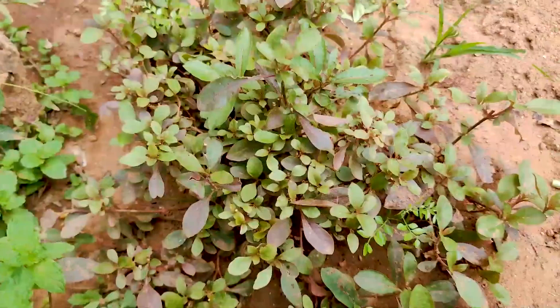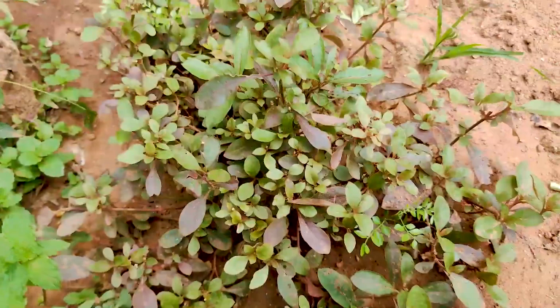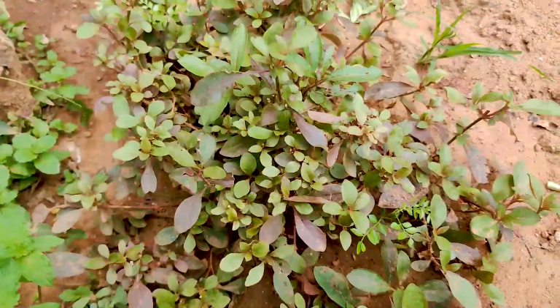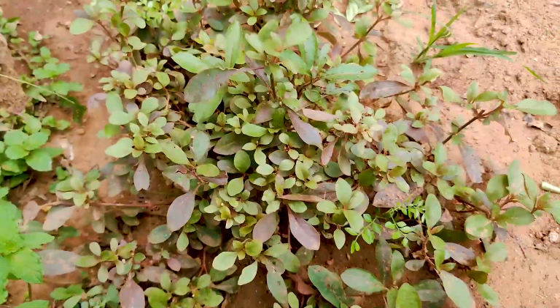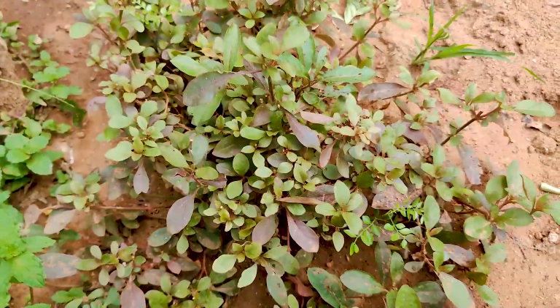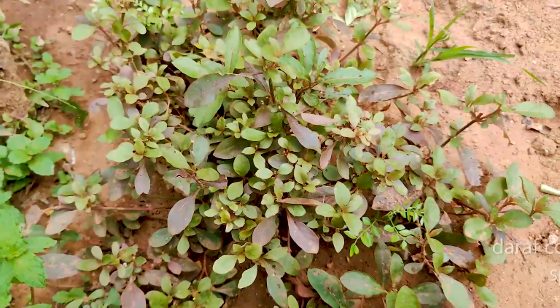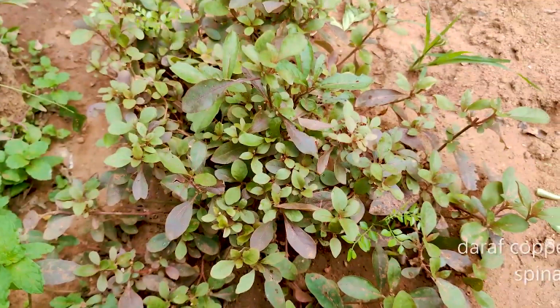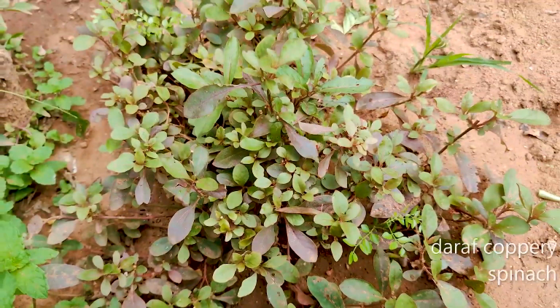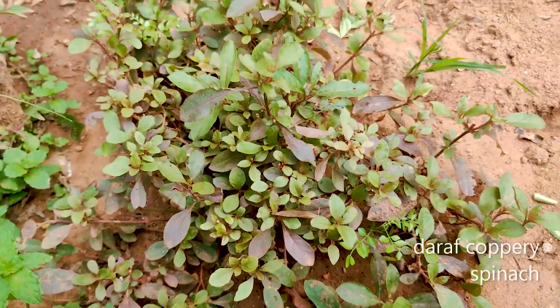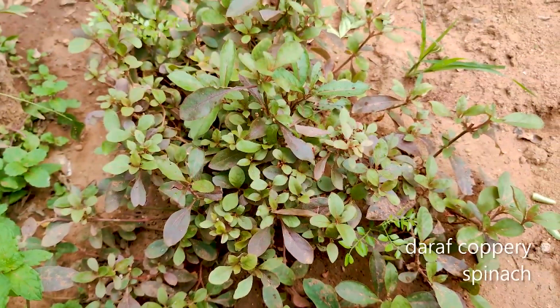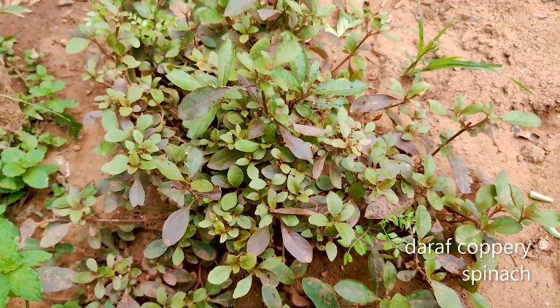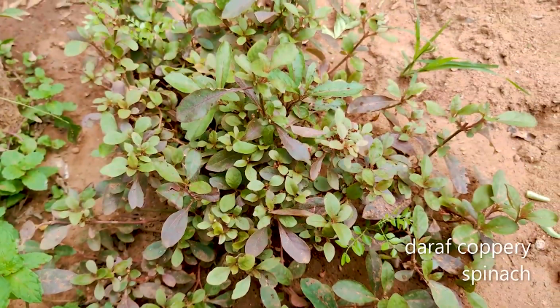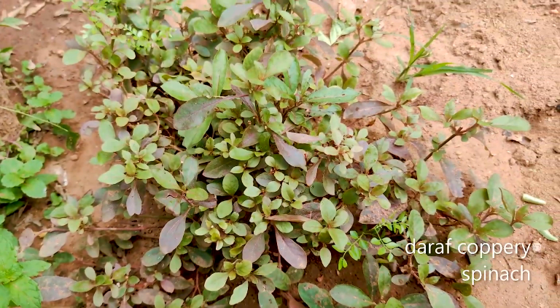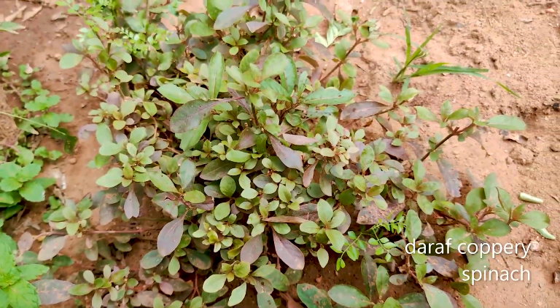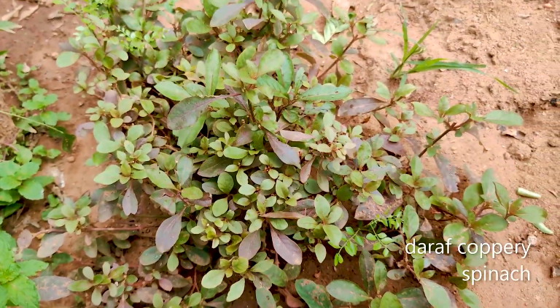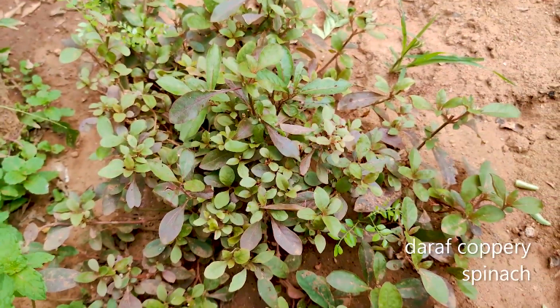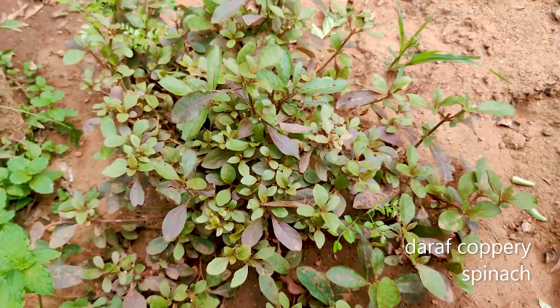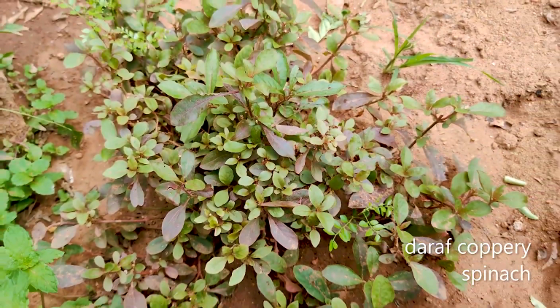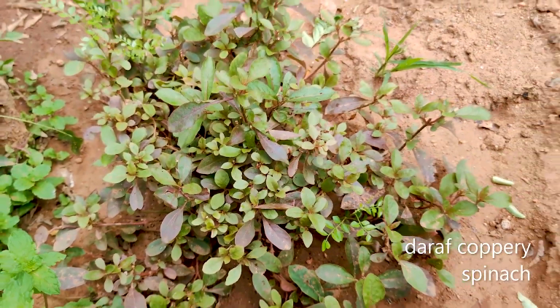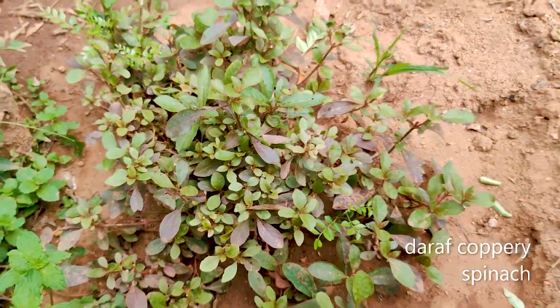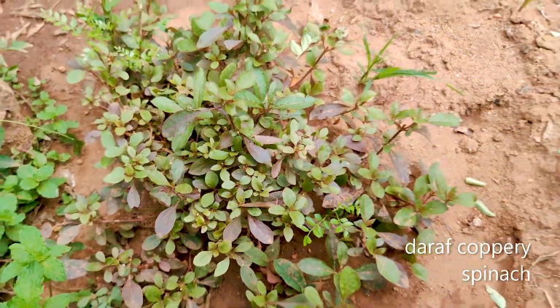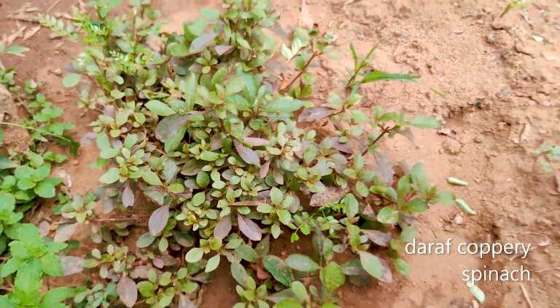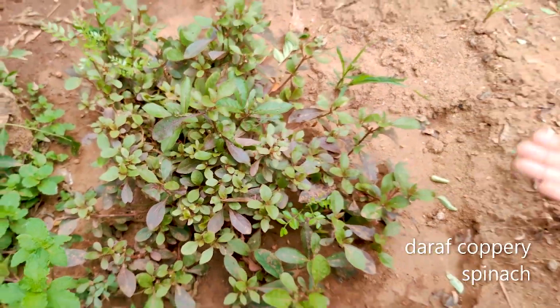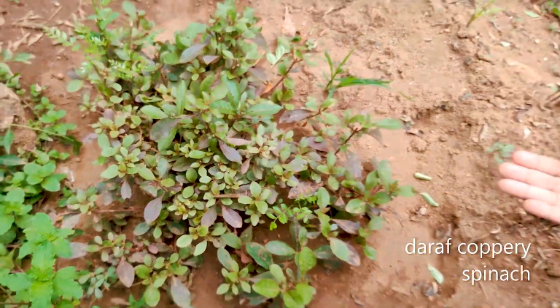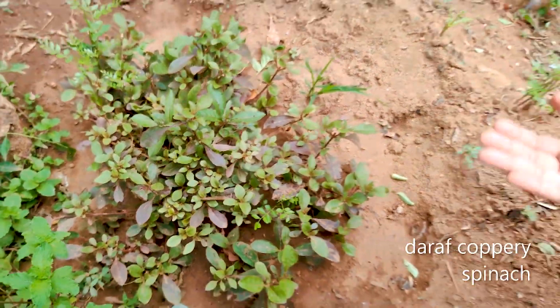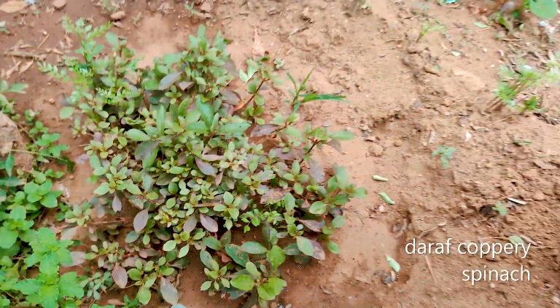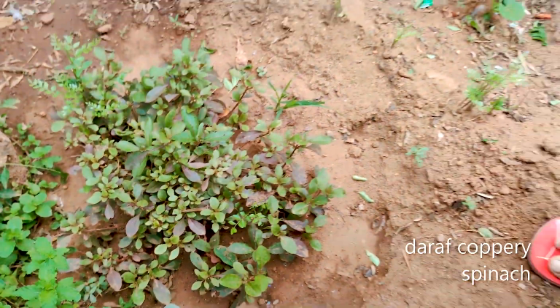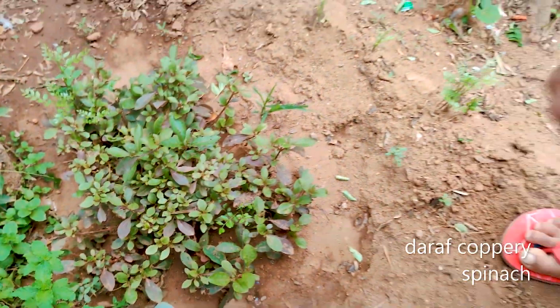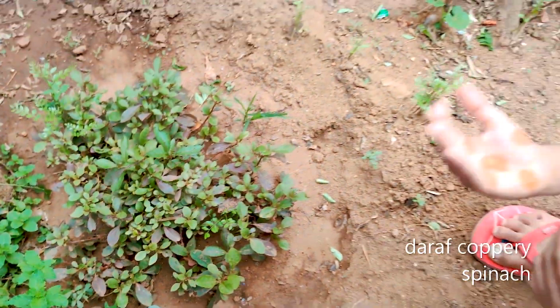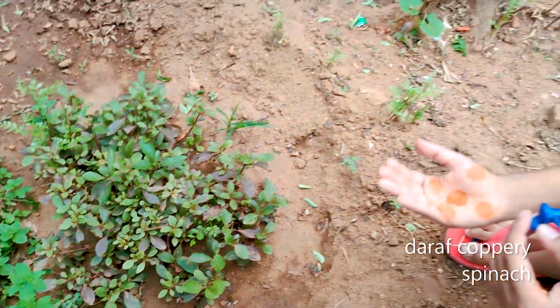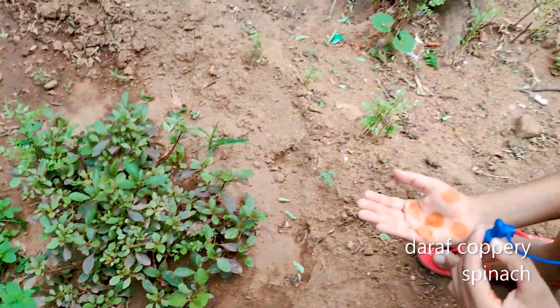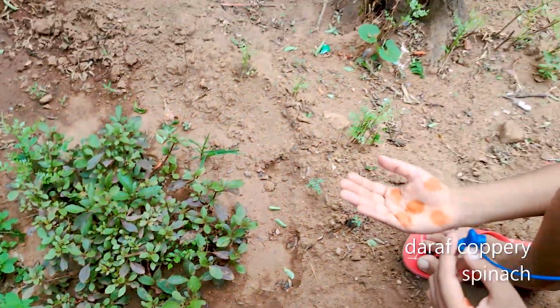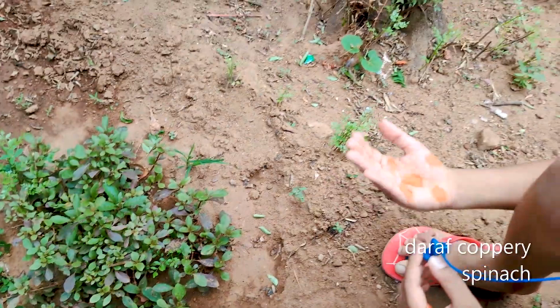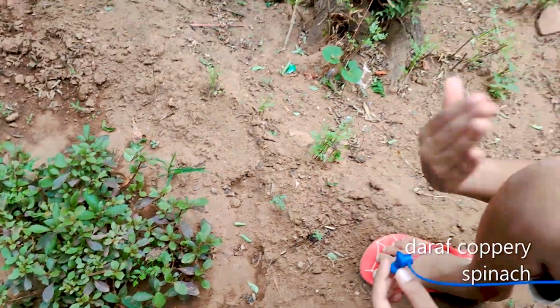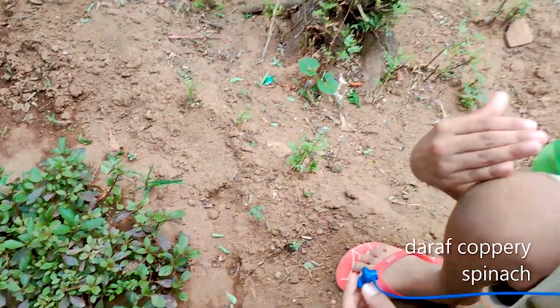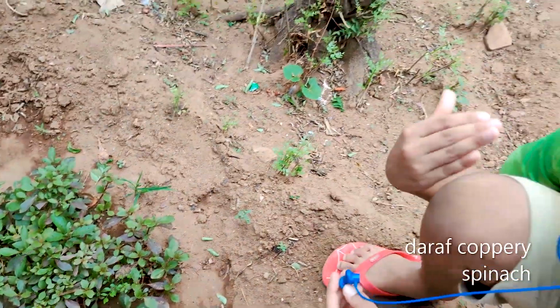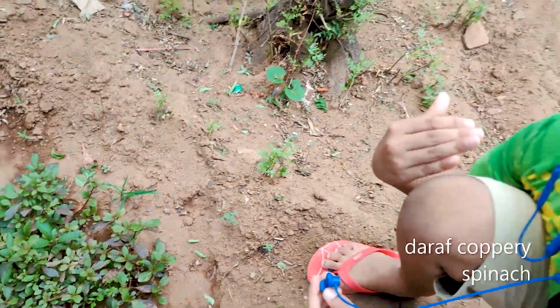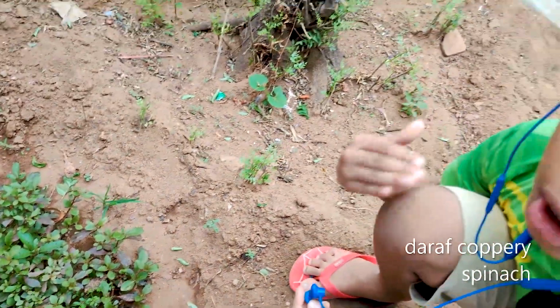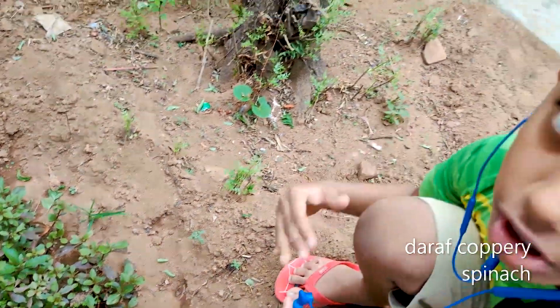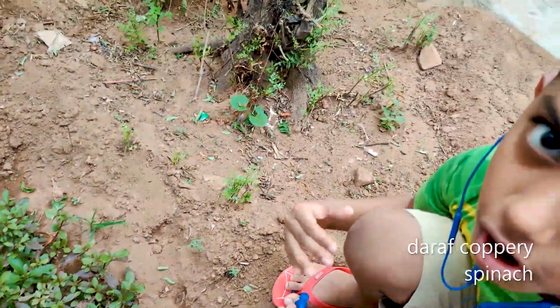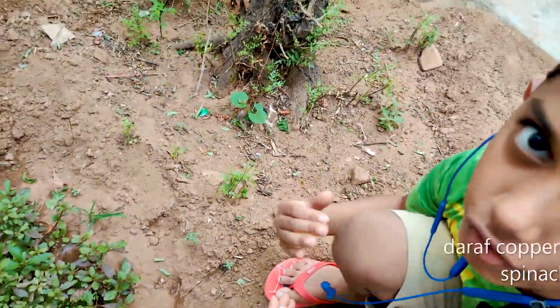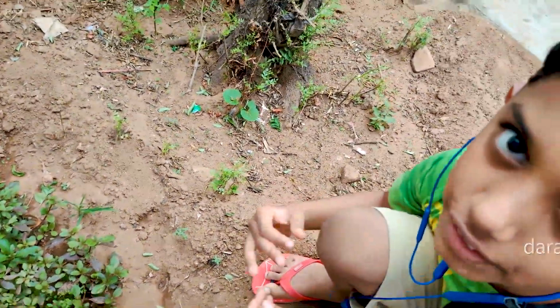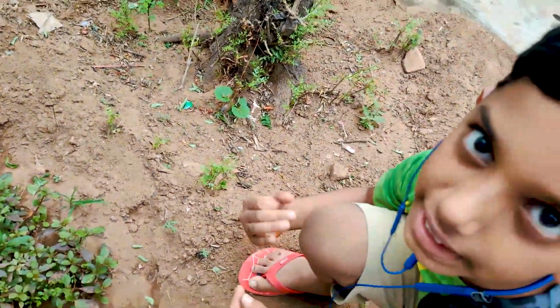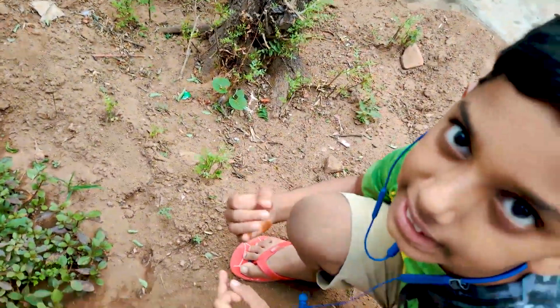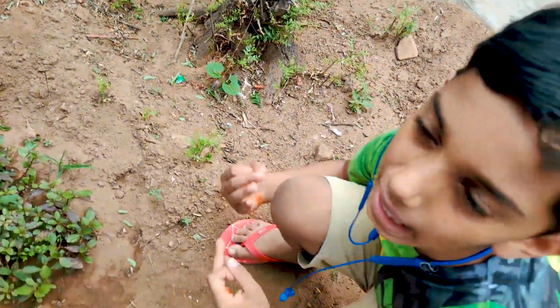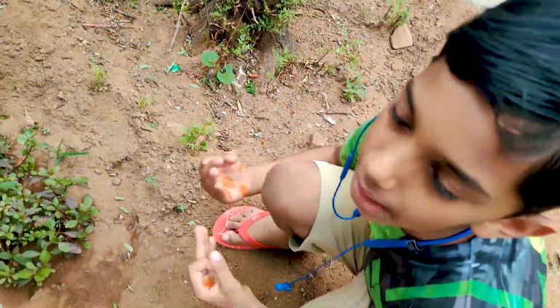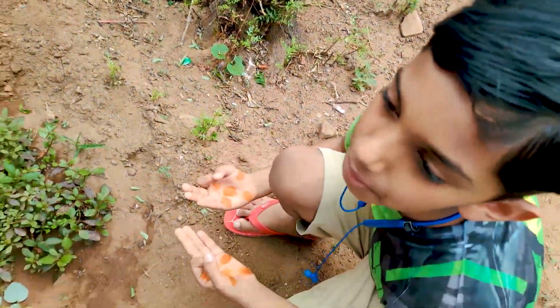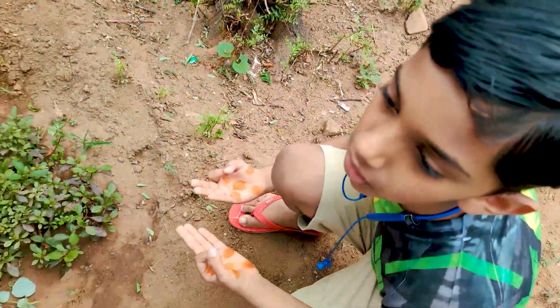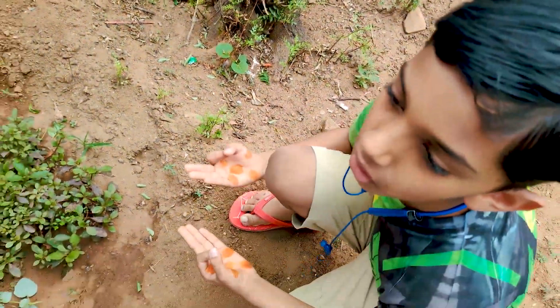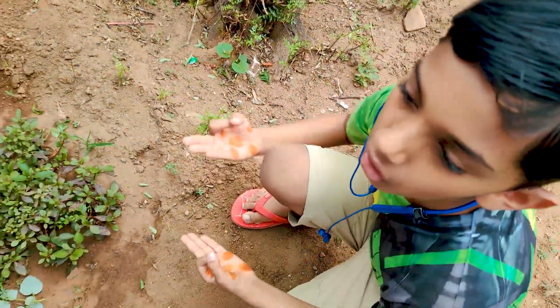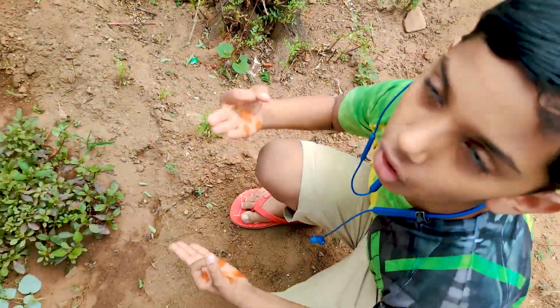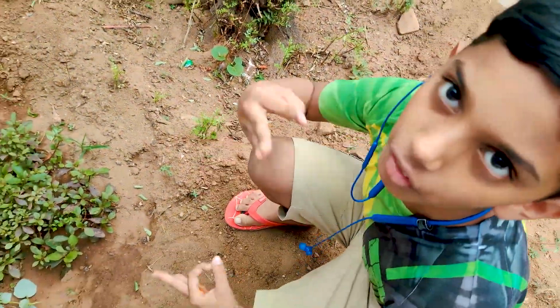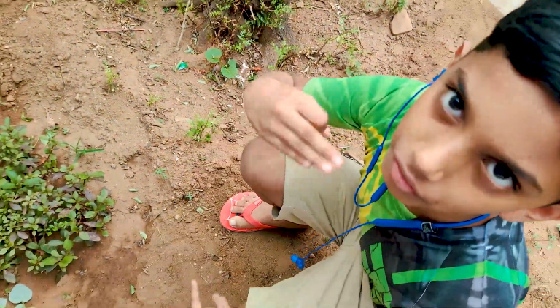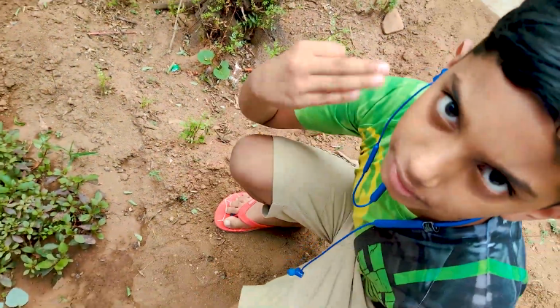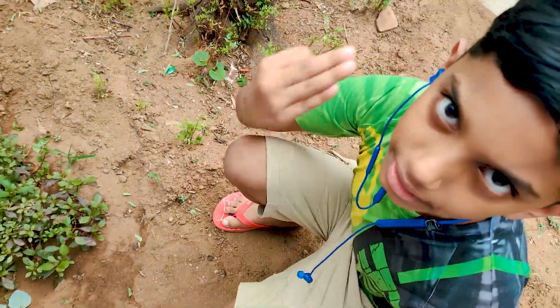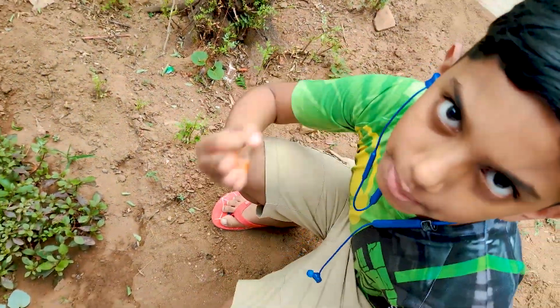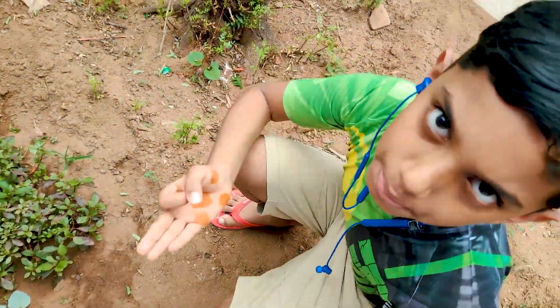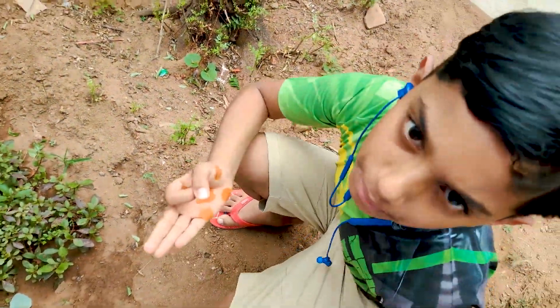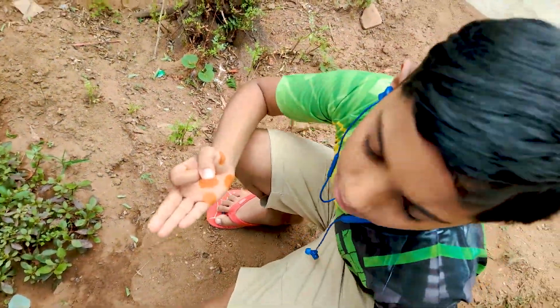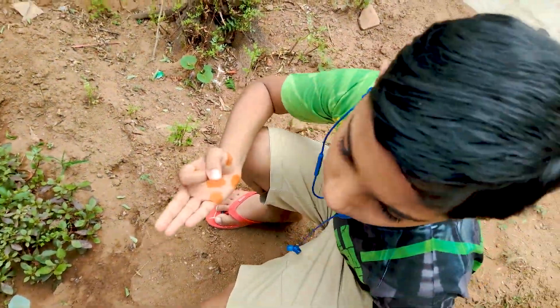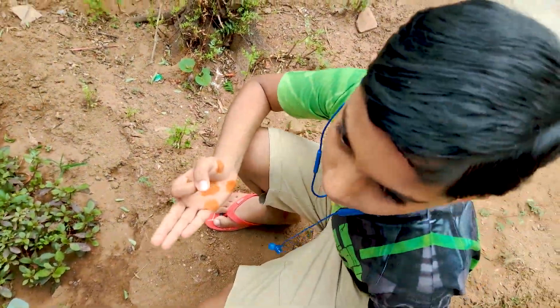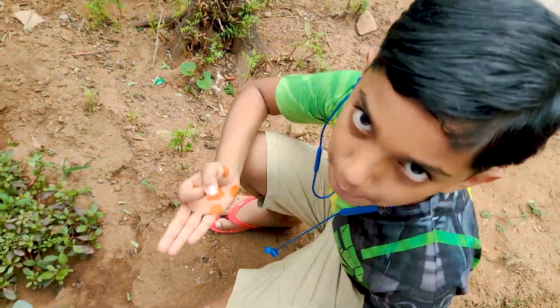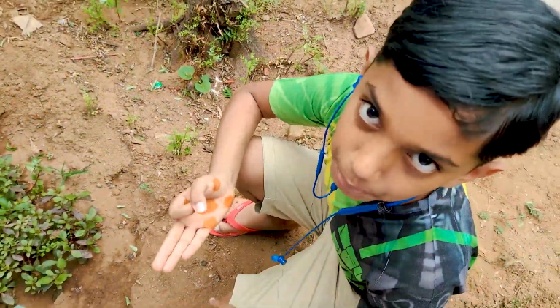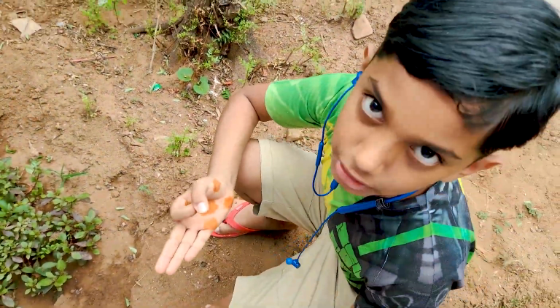This is copper leaf spinach and it is one of the types of creepers.